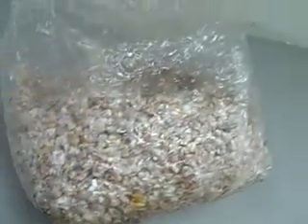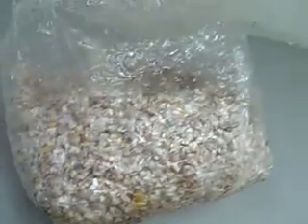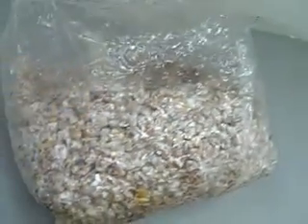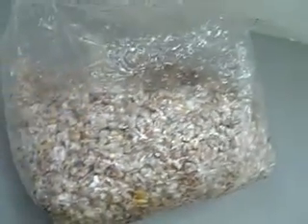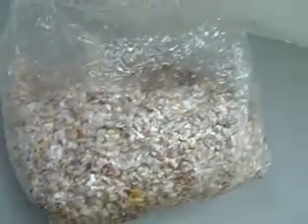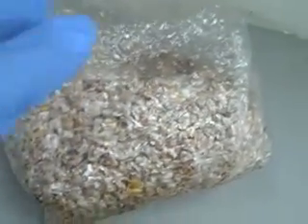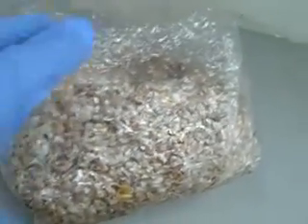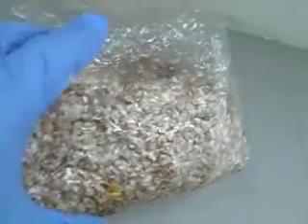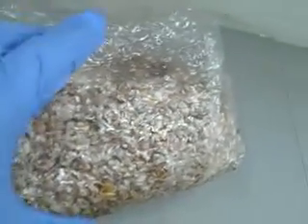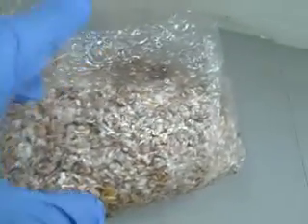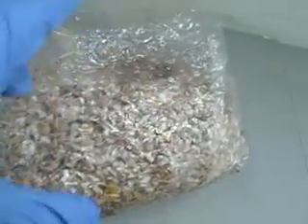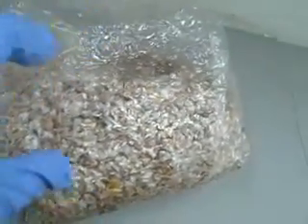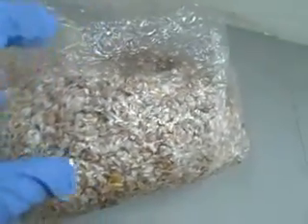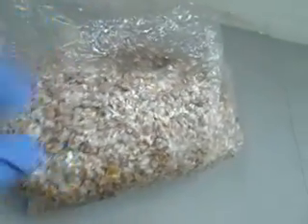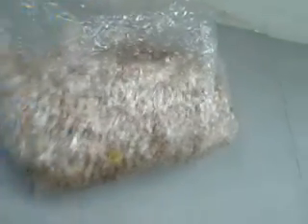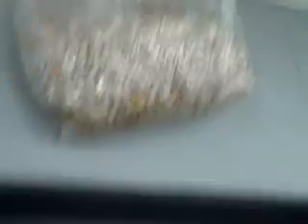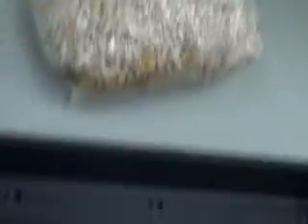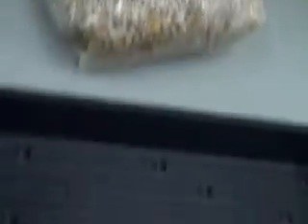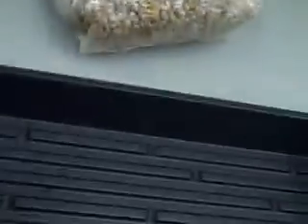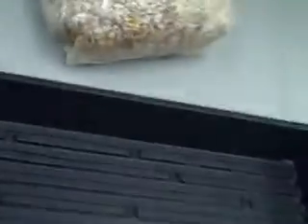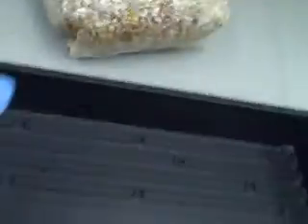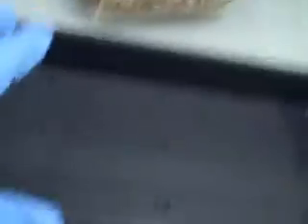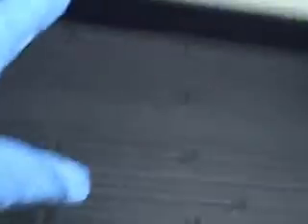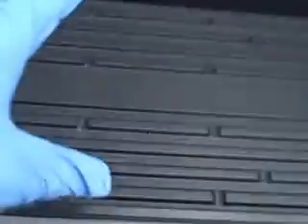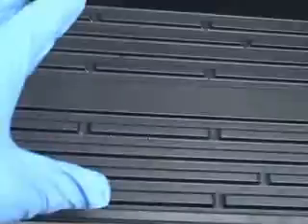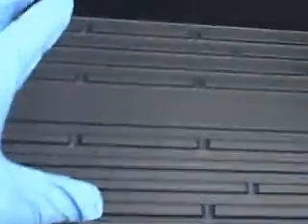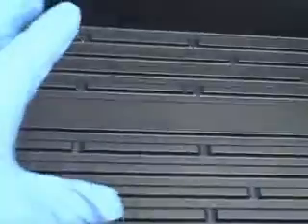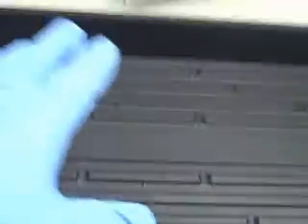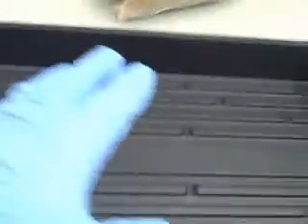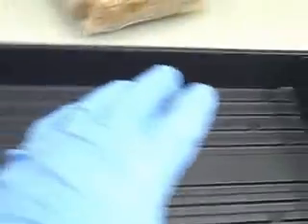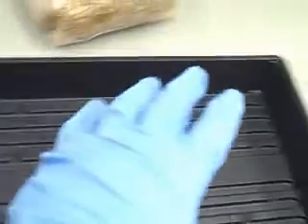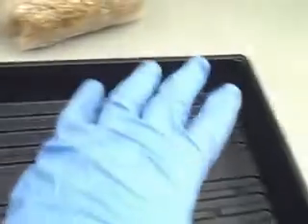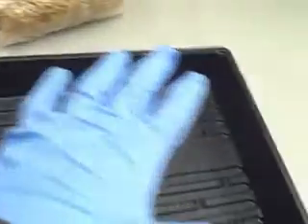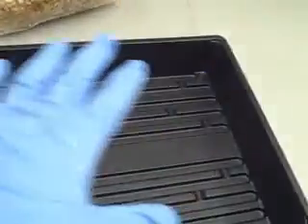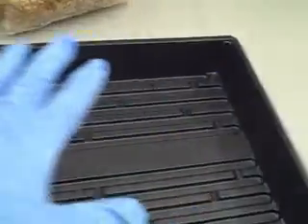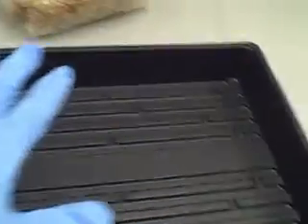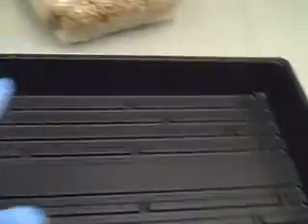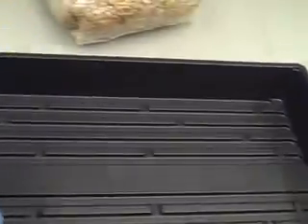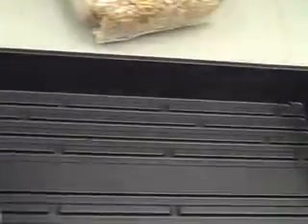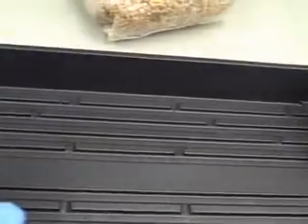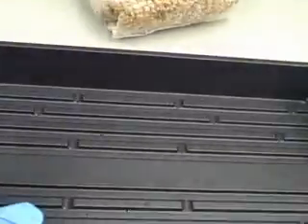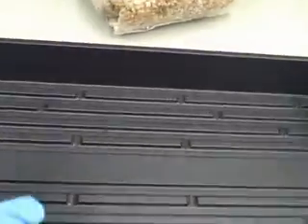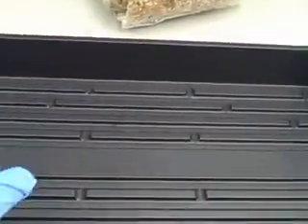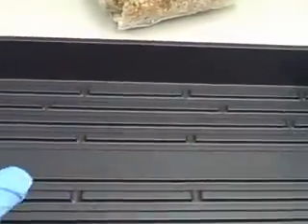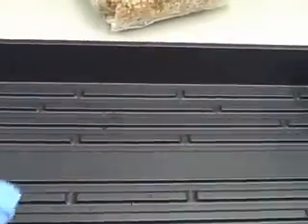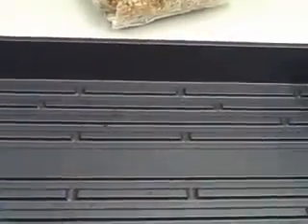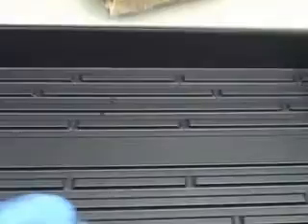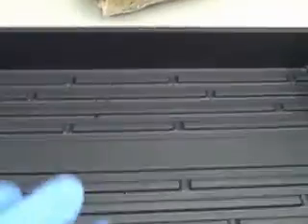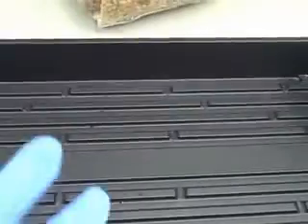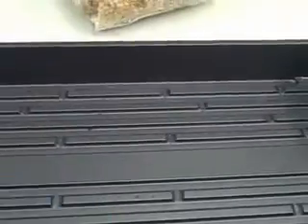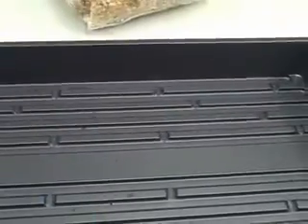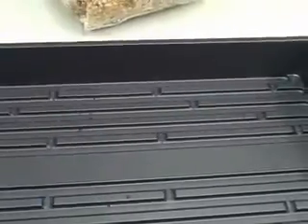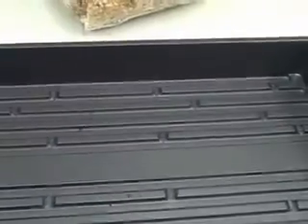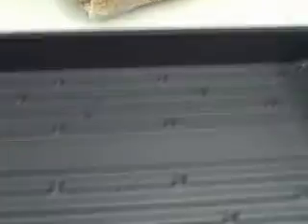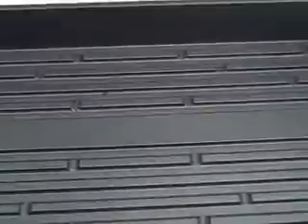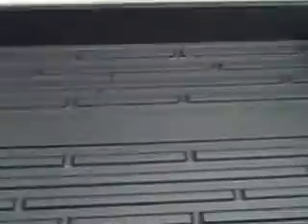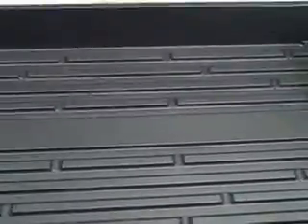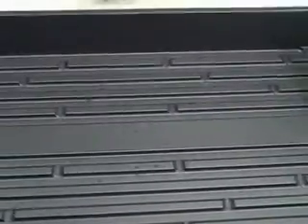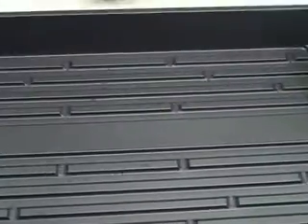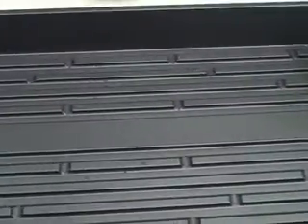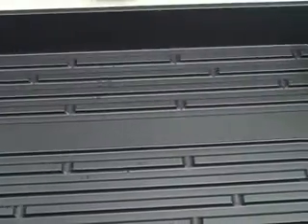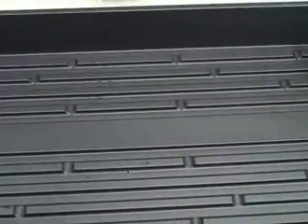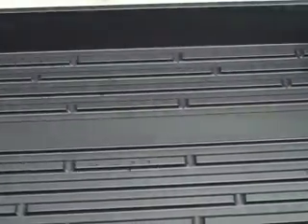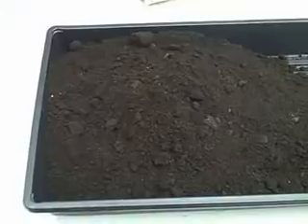At this point what we're going to do is take this bag, mix it in with our bulk substrate and lay it in the tray. Hold on one second and we'll be right back.